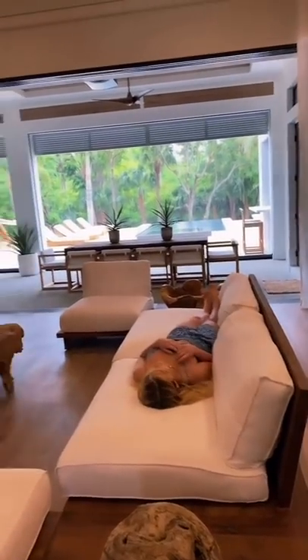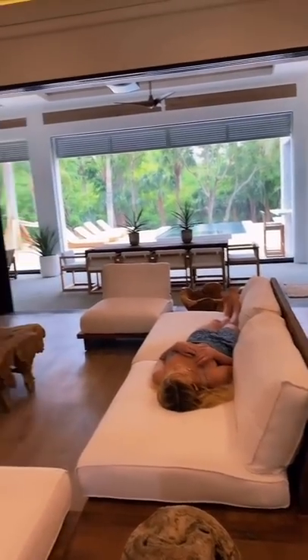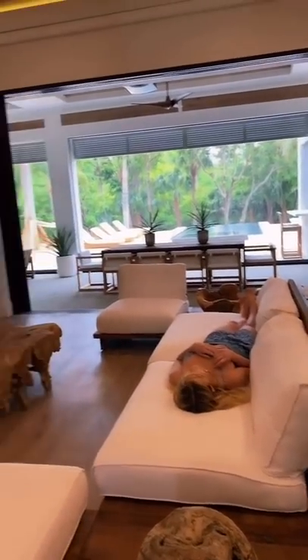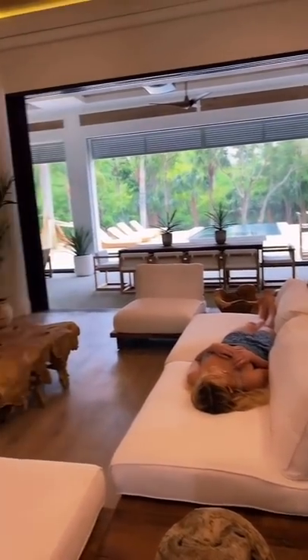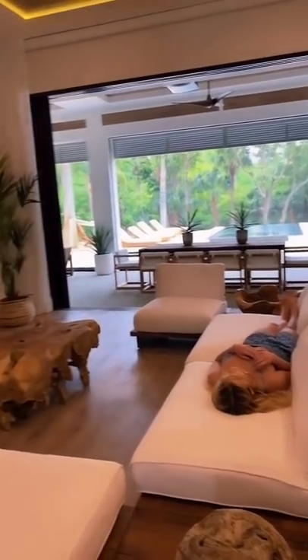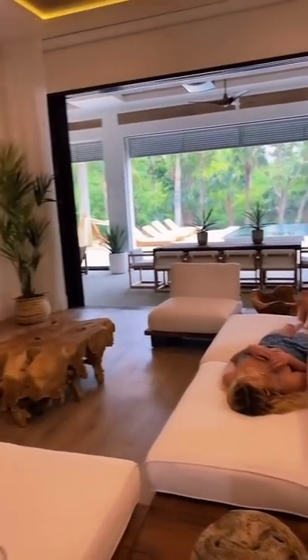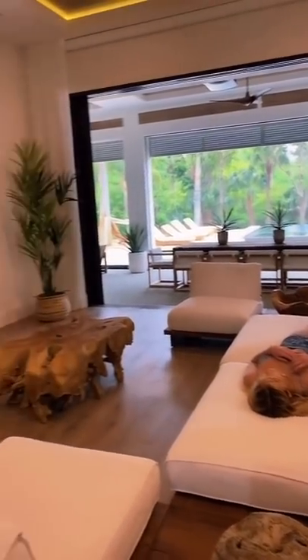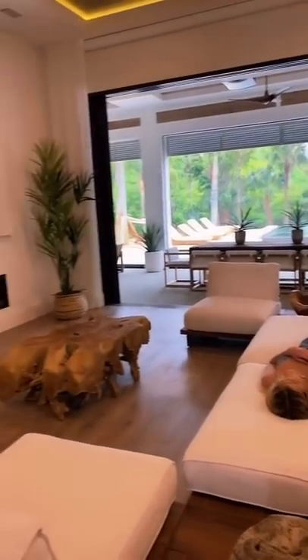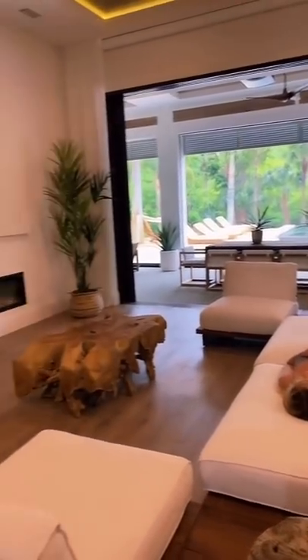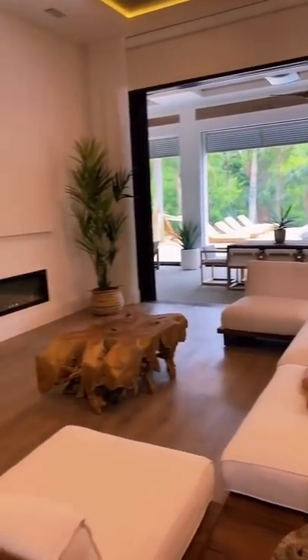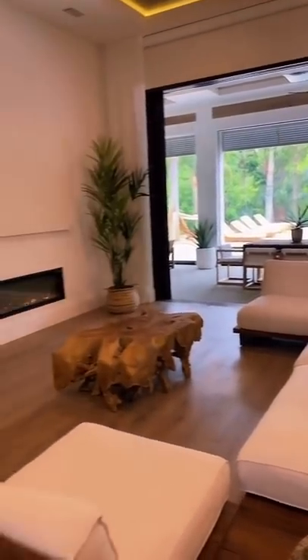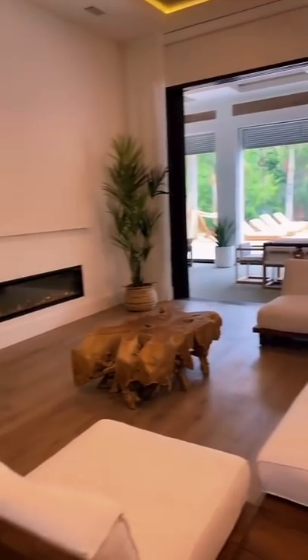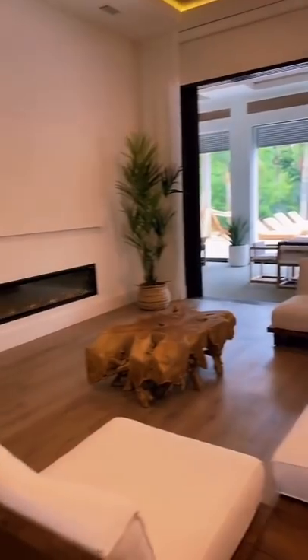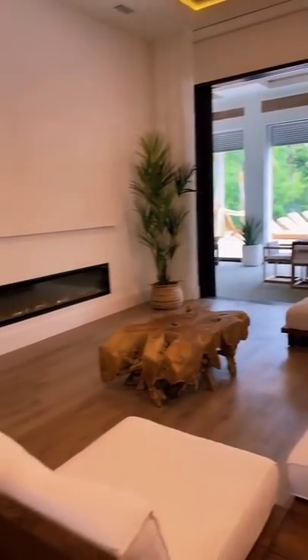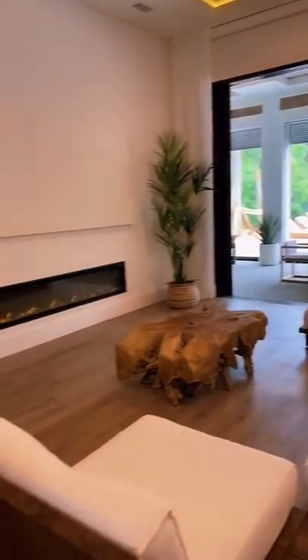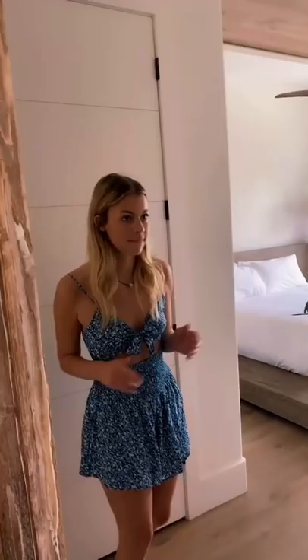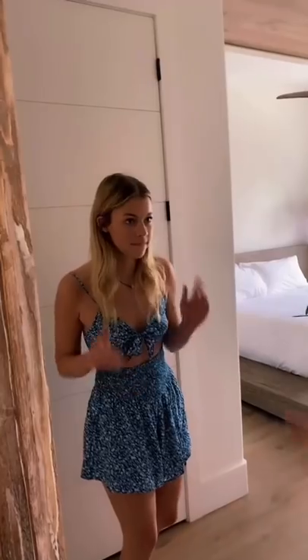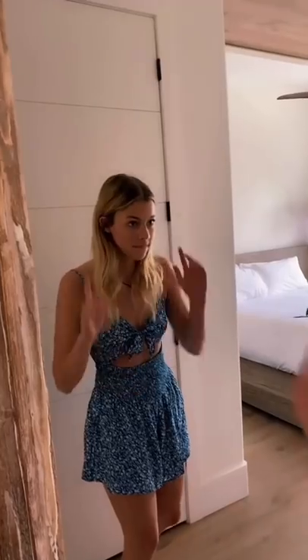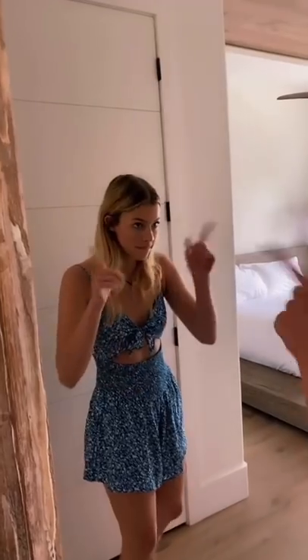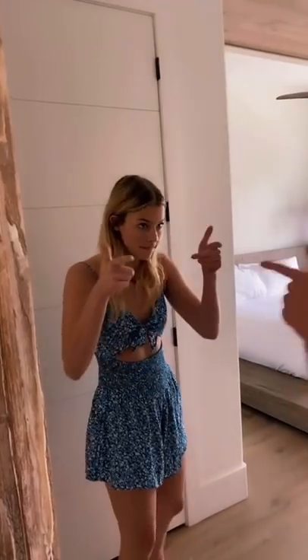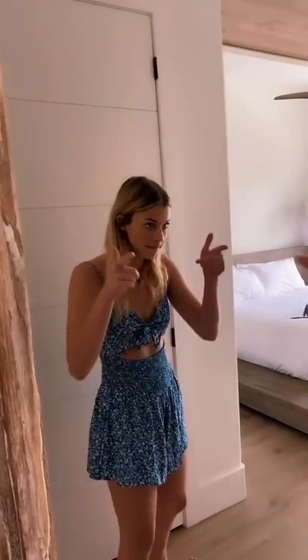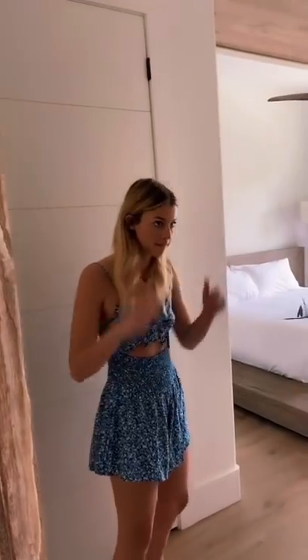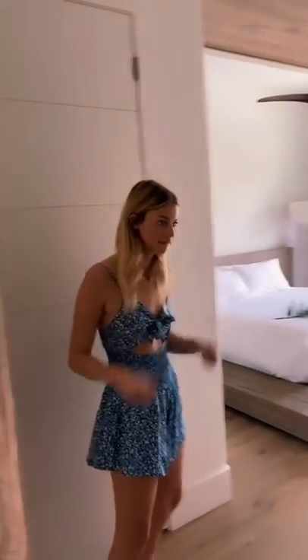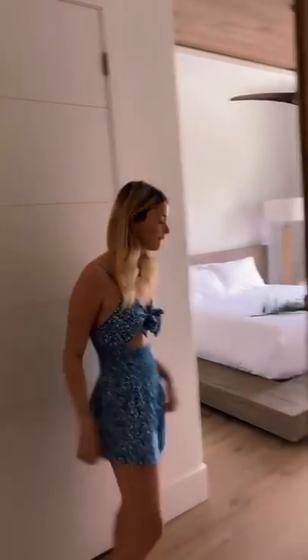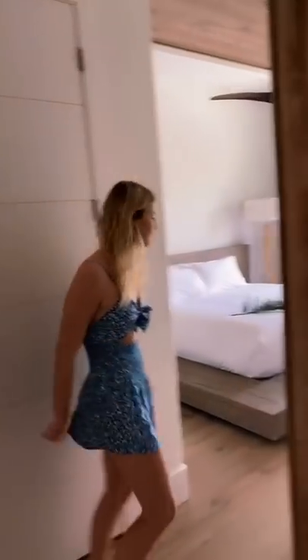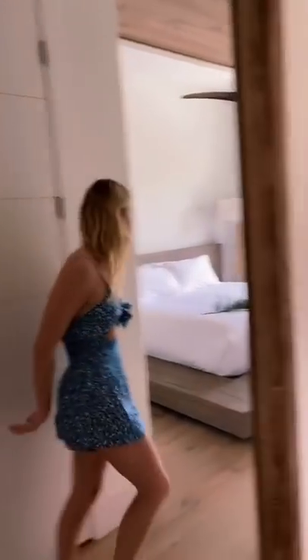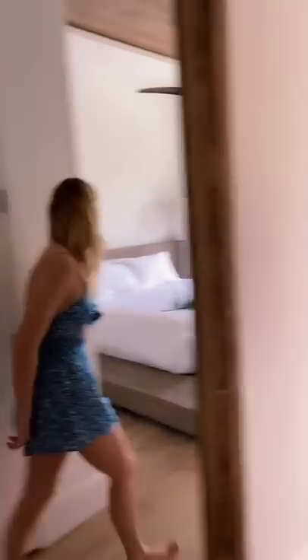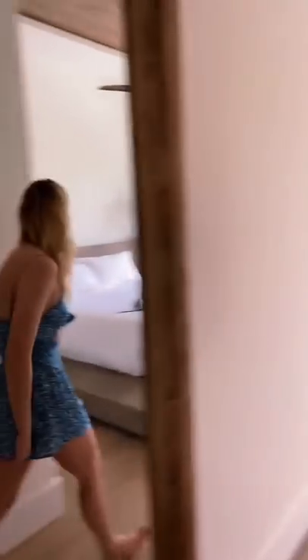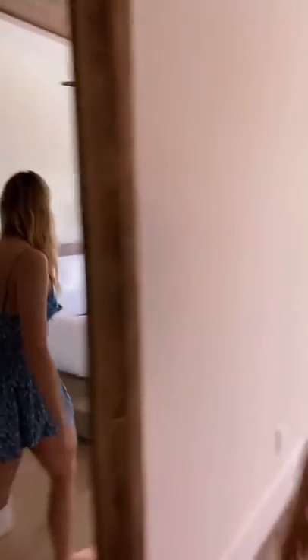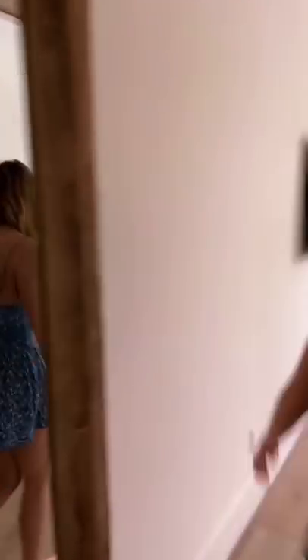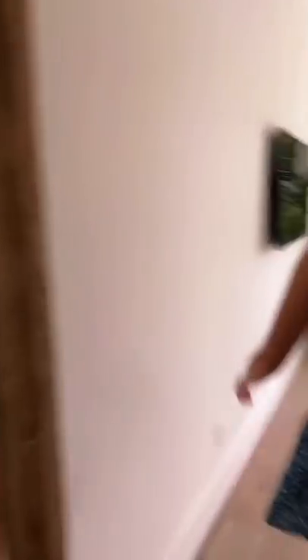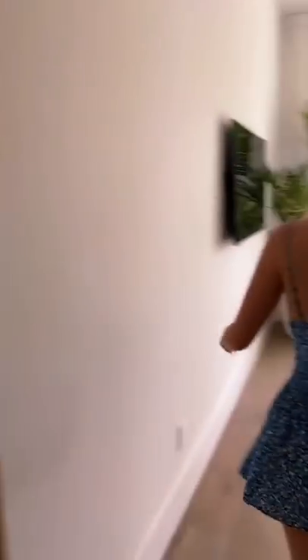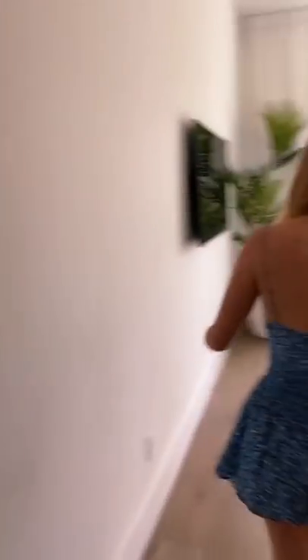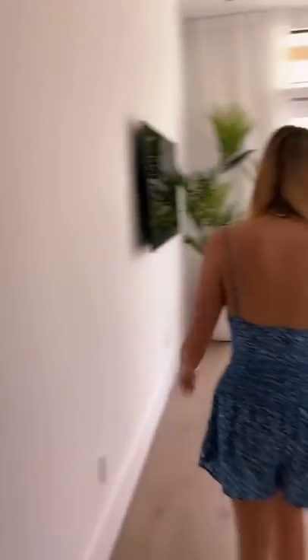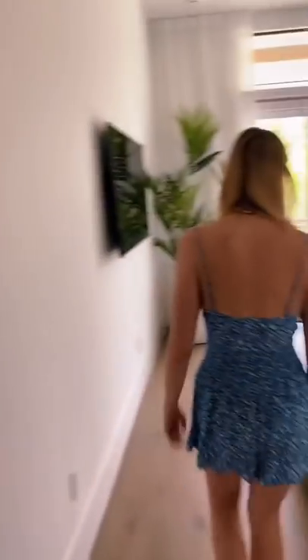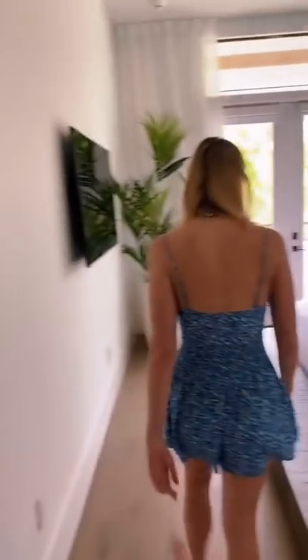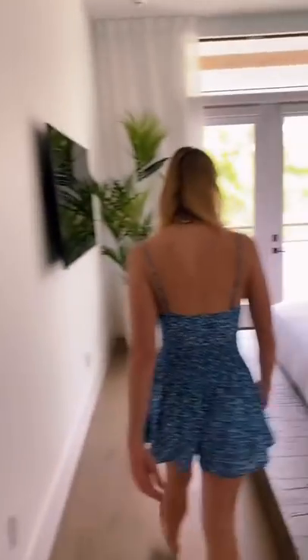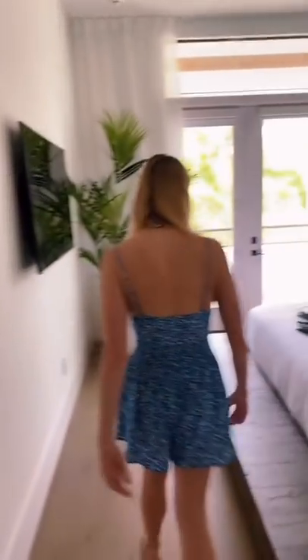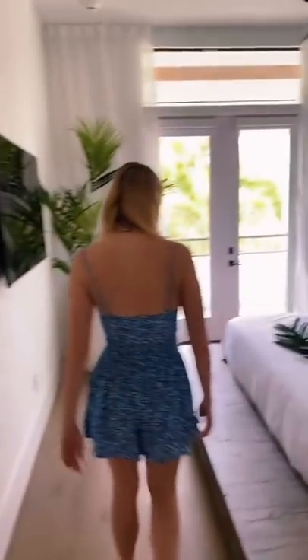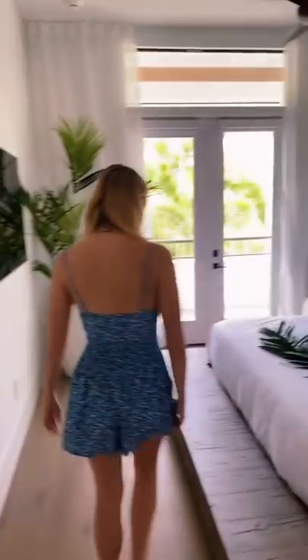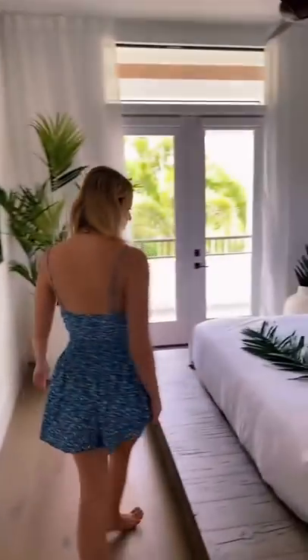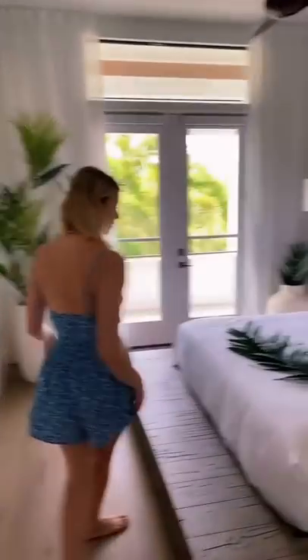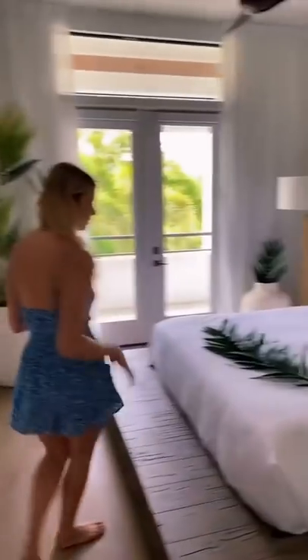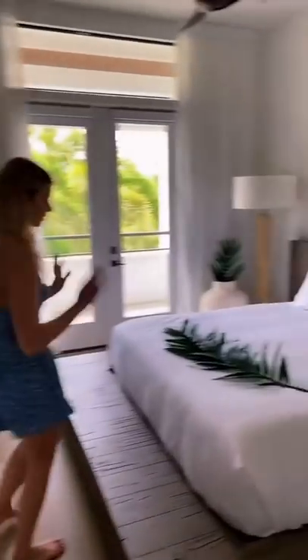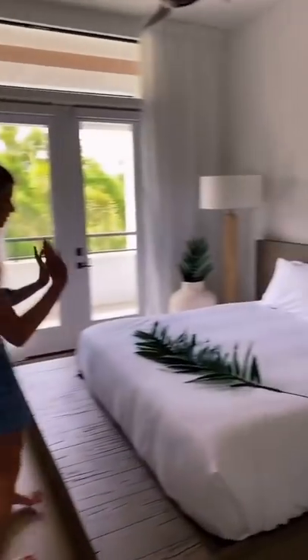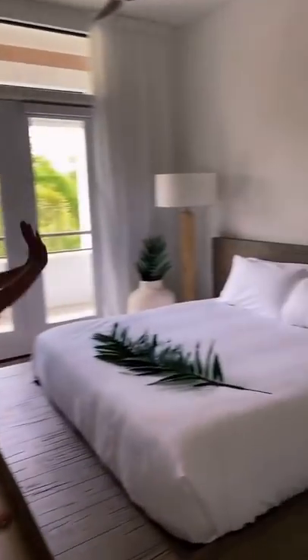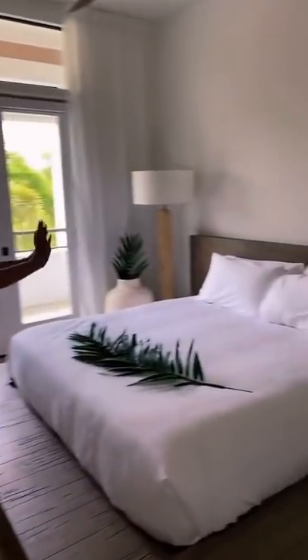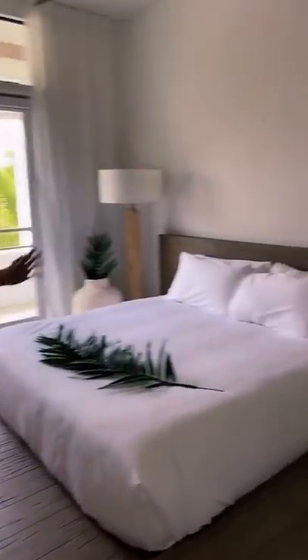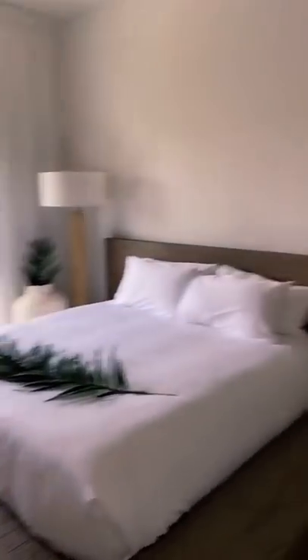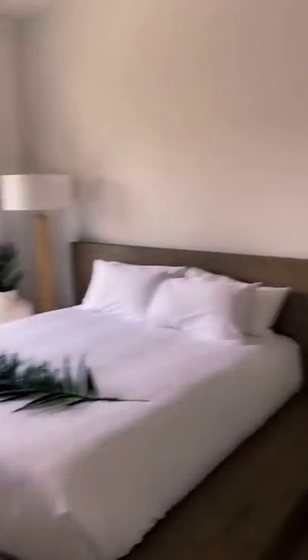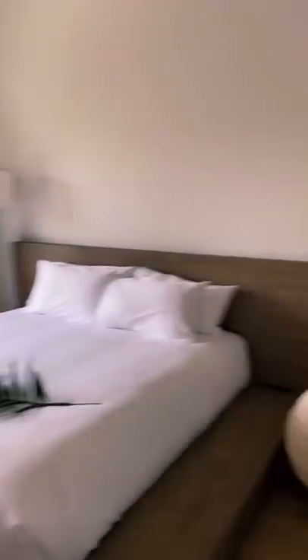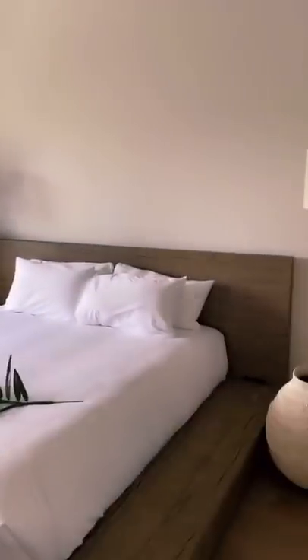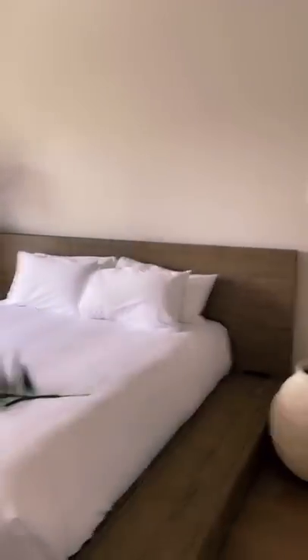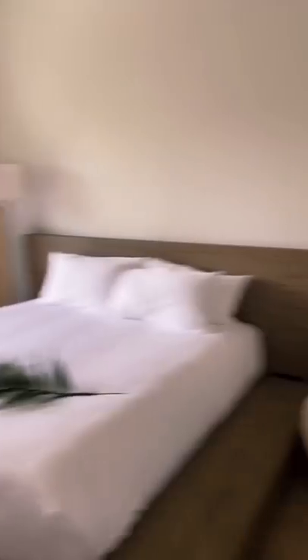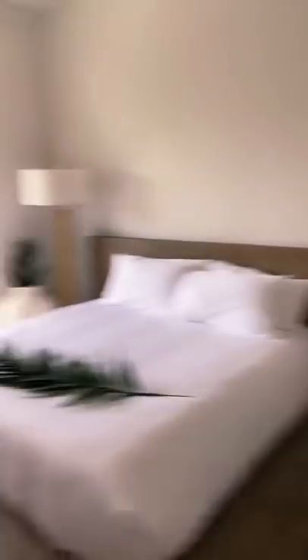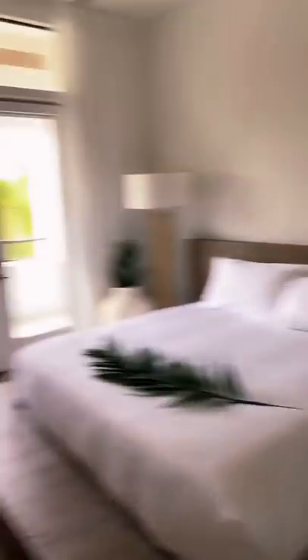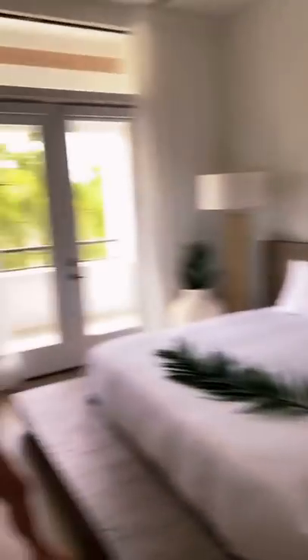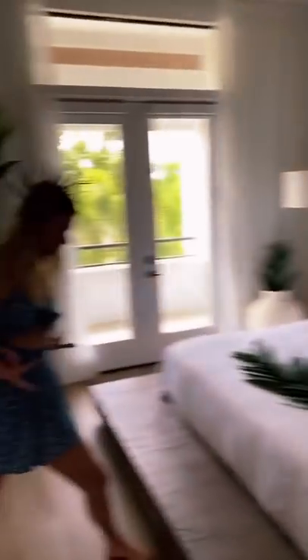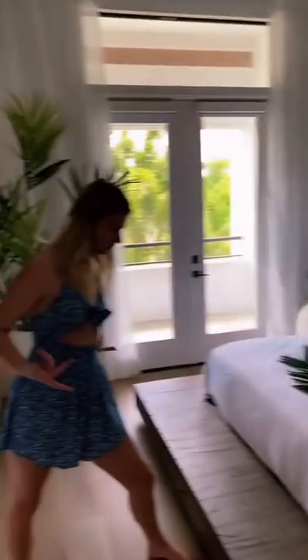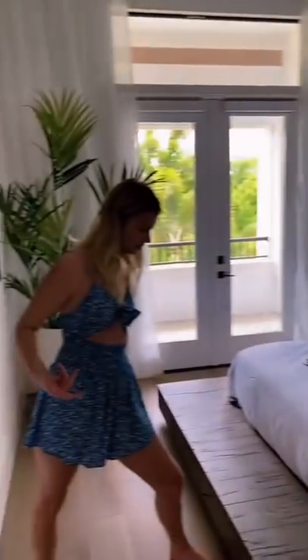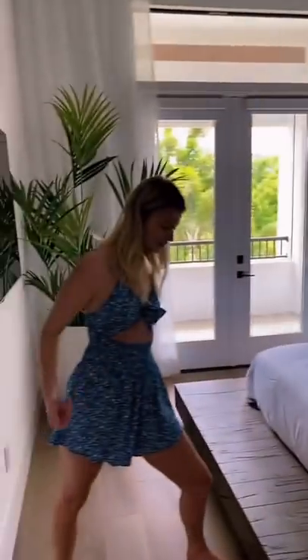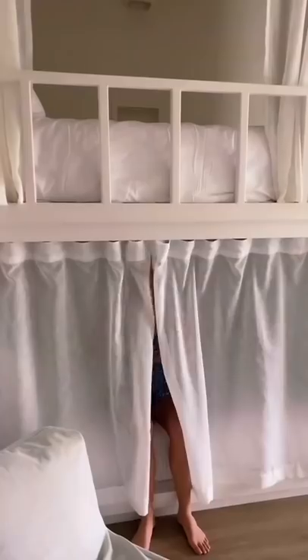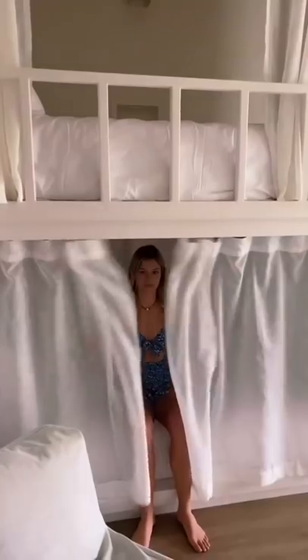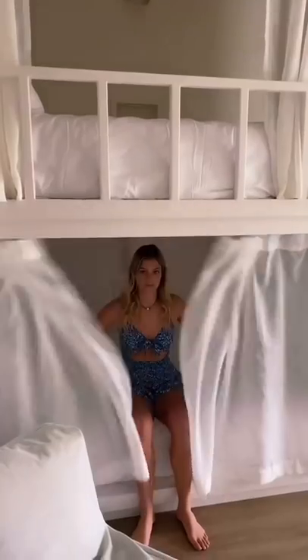Living space with a nice view of the backyard. Here I am in one of the bedrooms — there are lots of bedrooms that look exactly like that in the house.